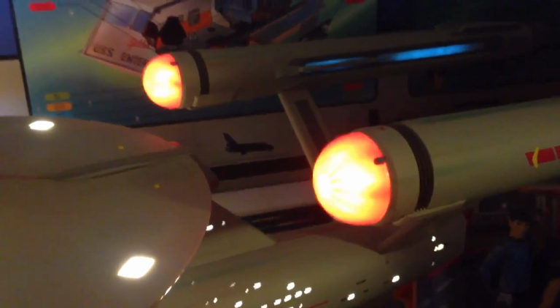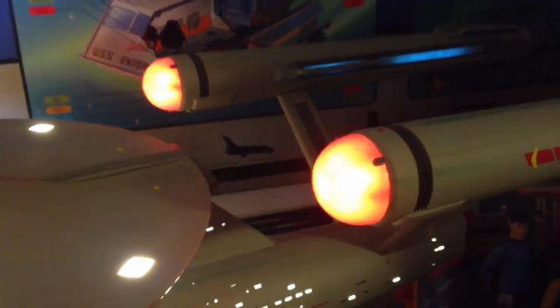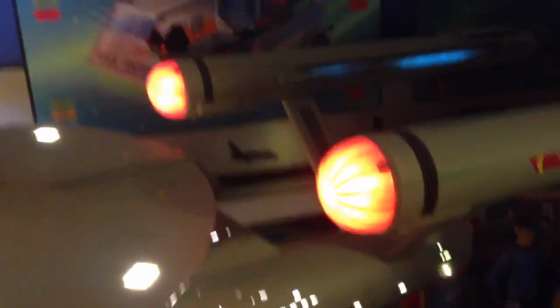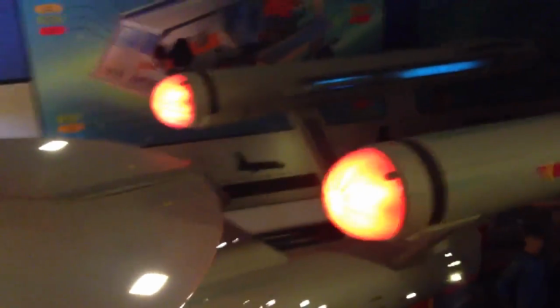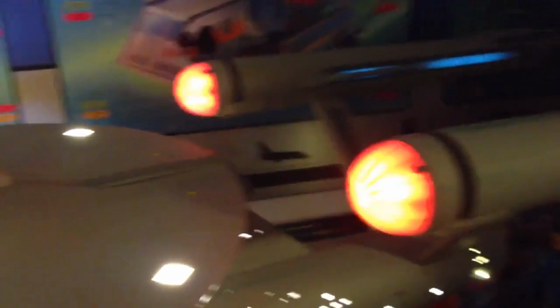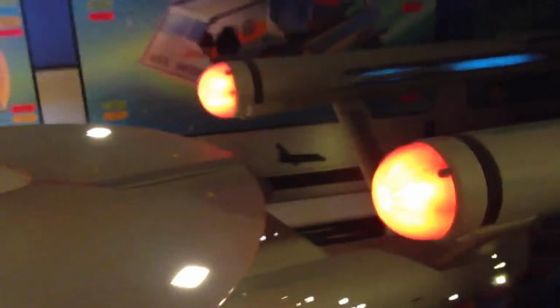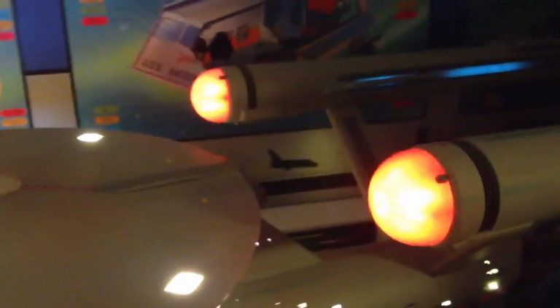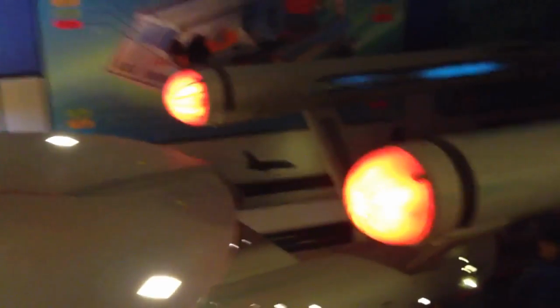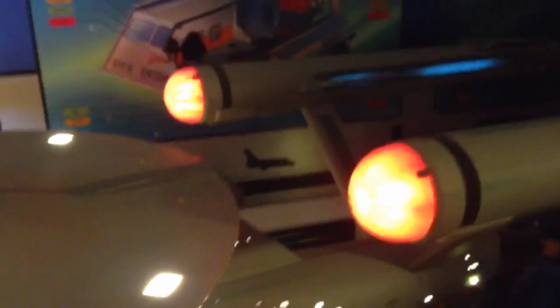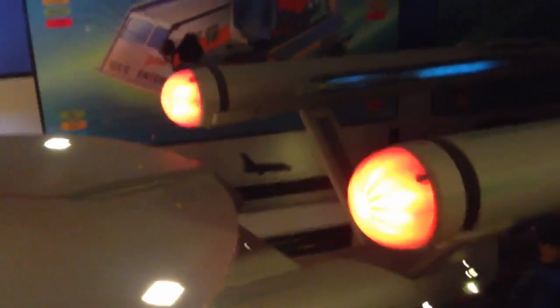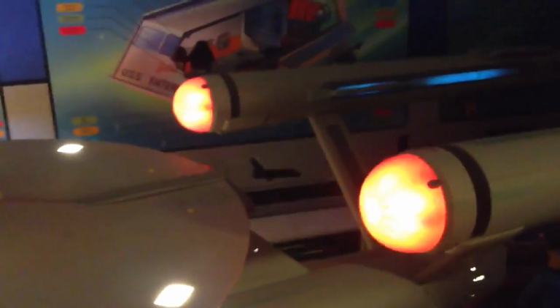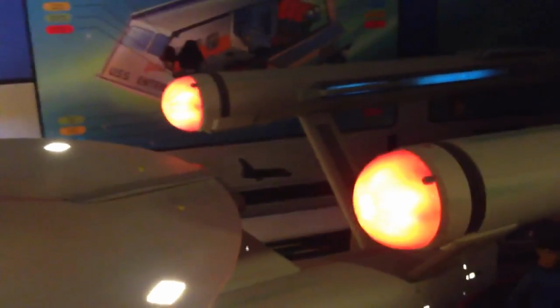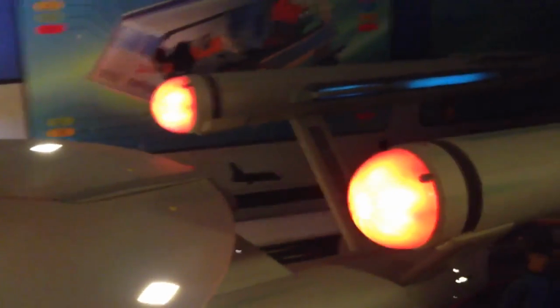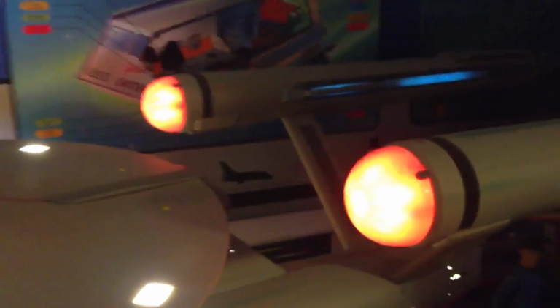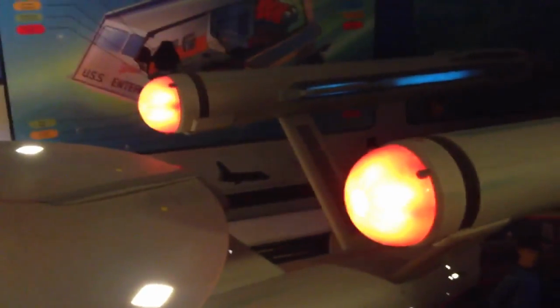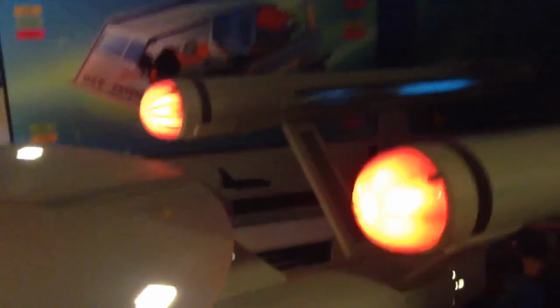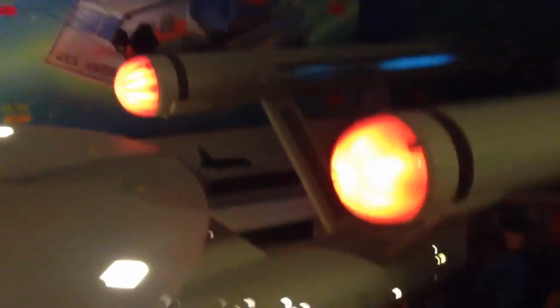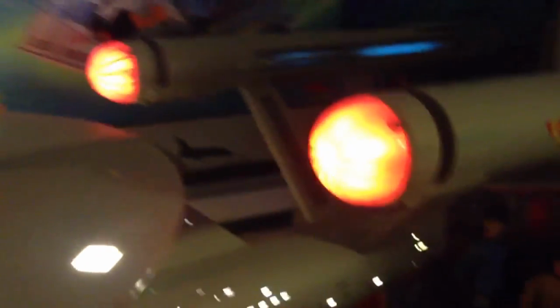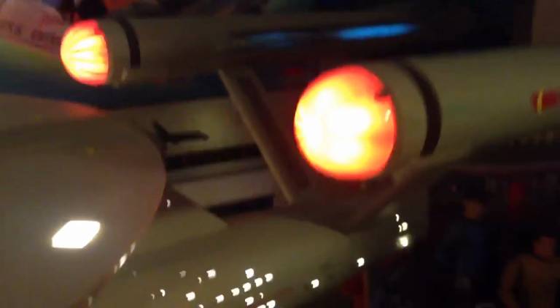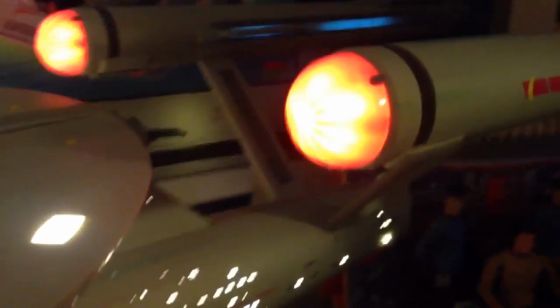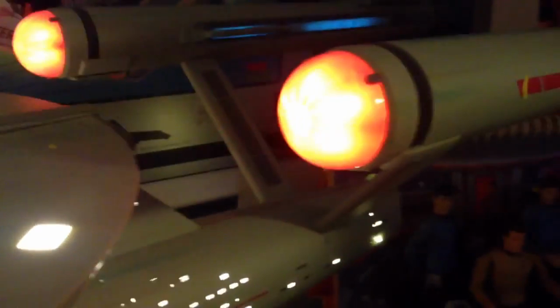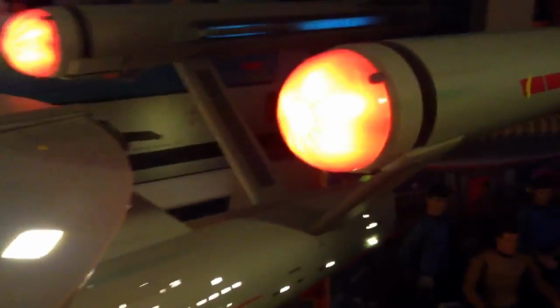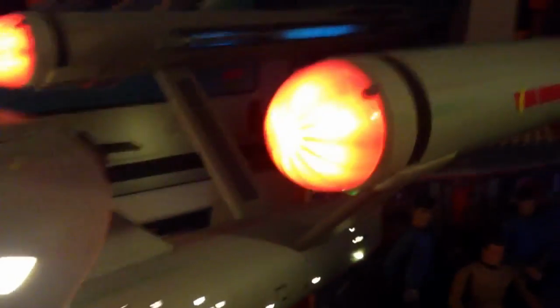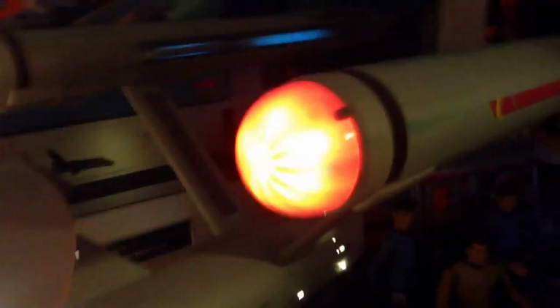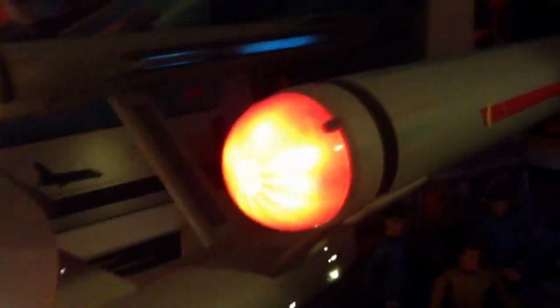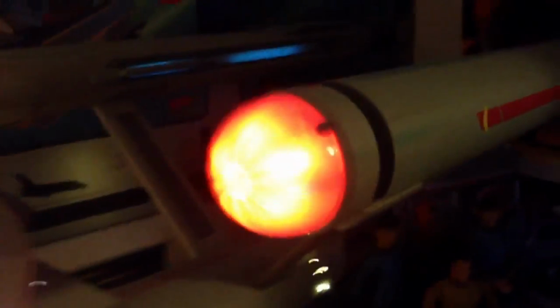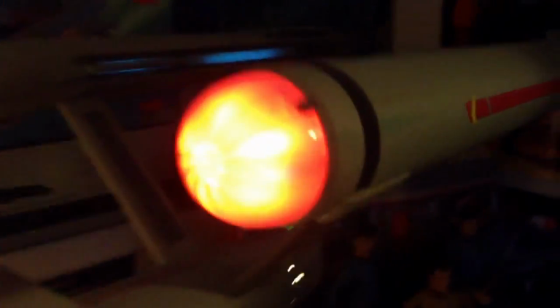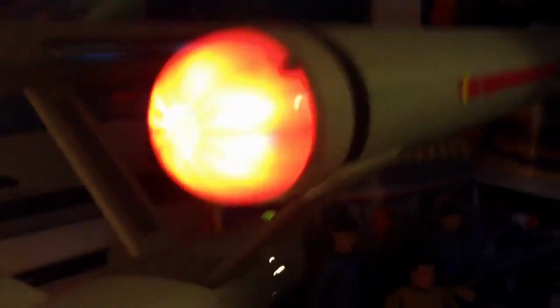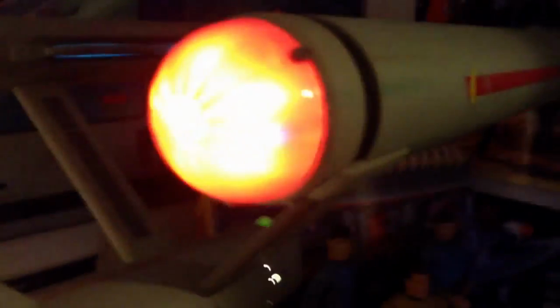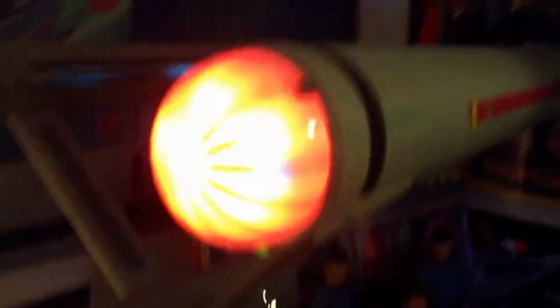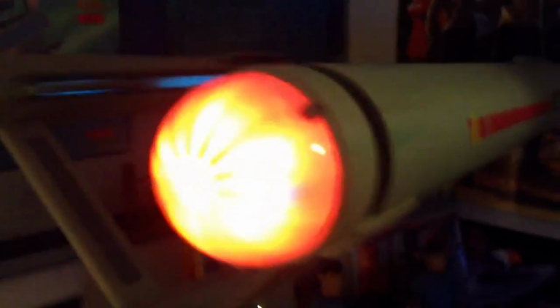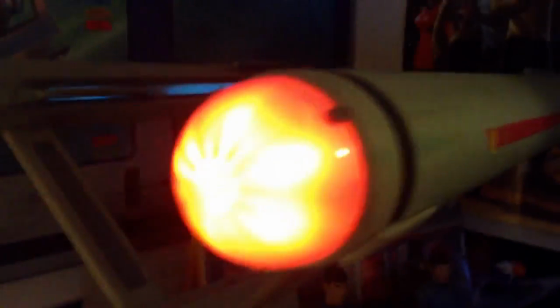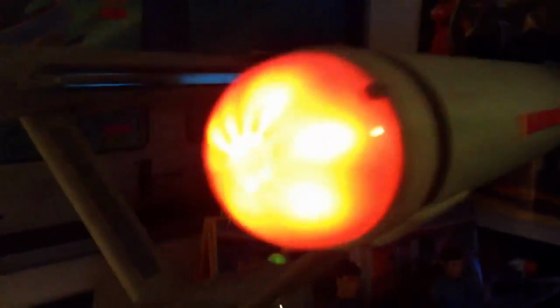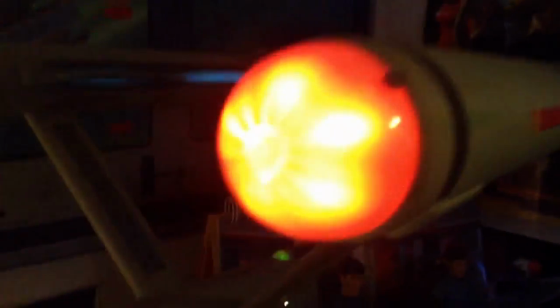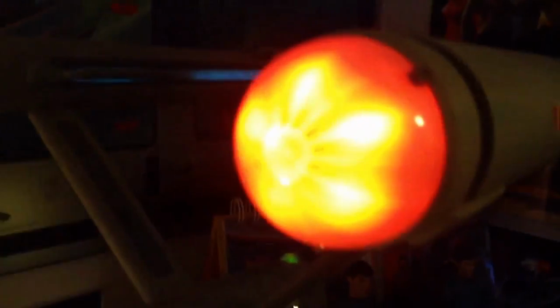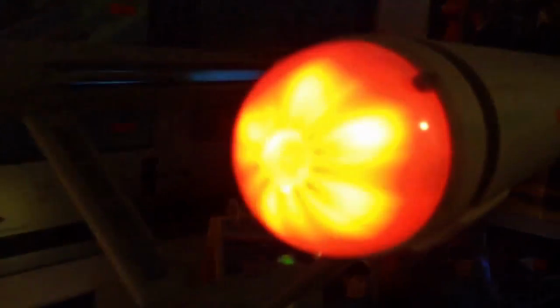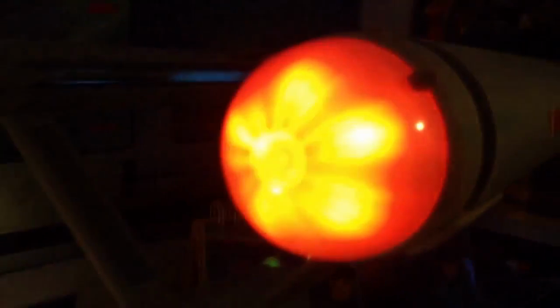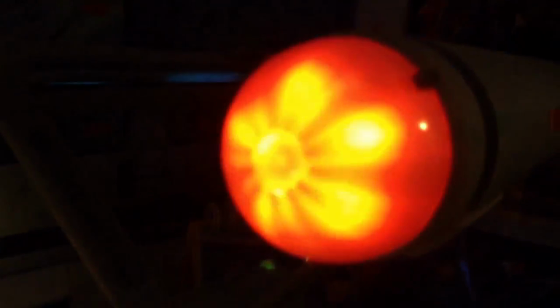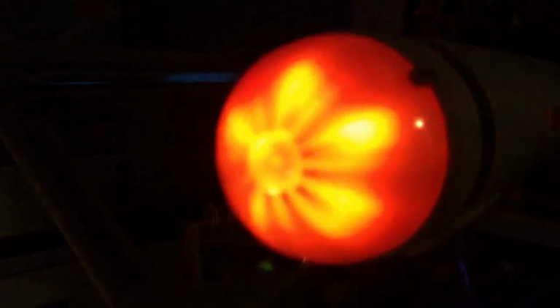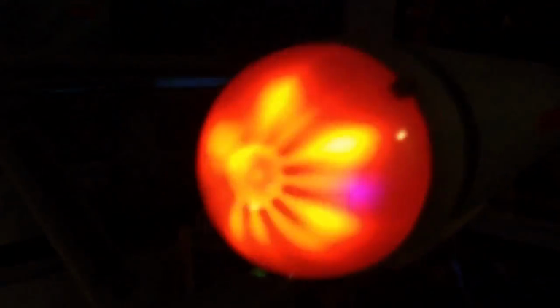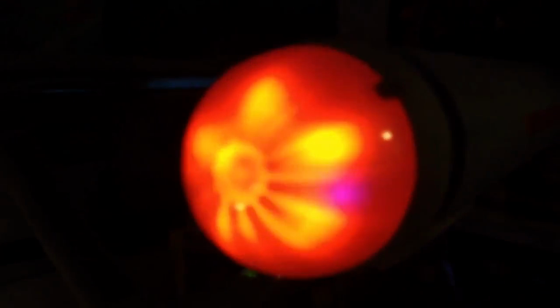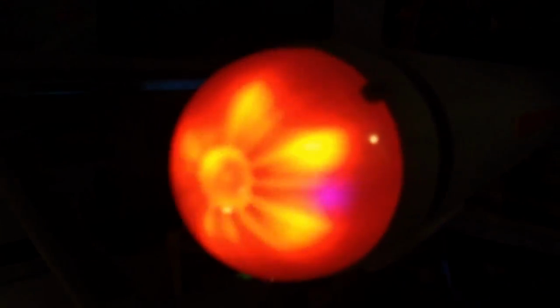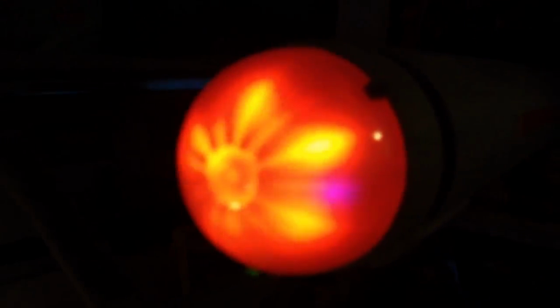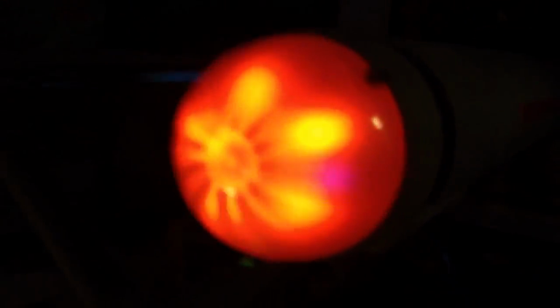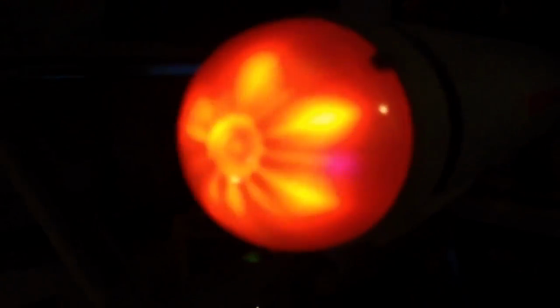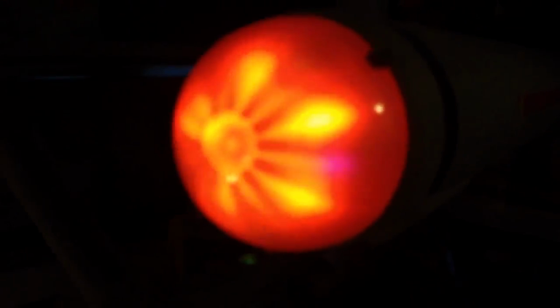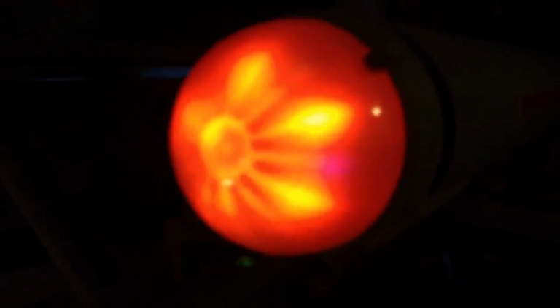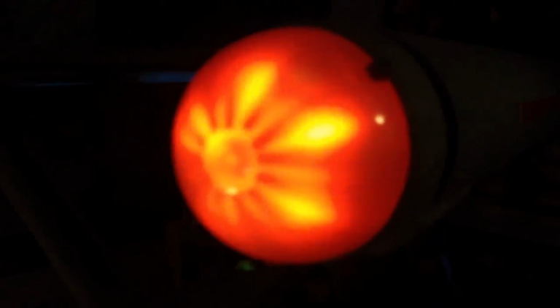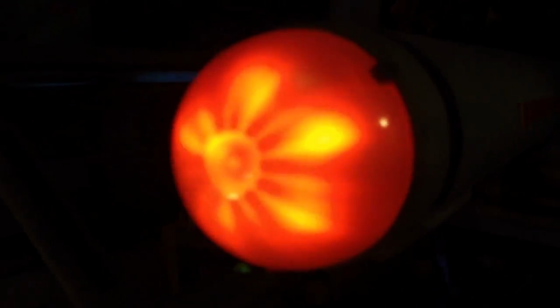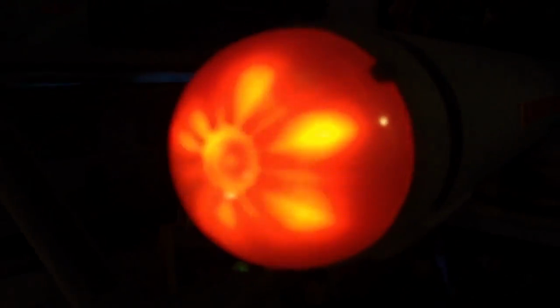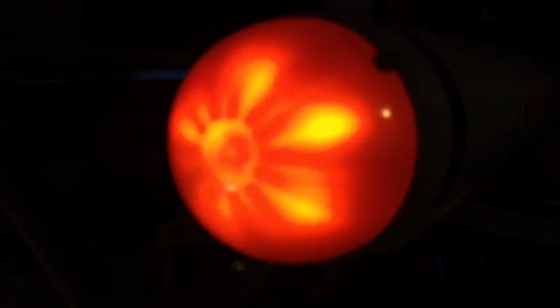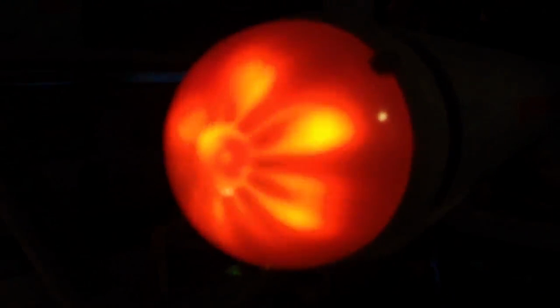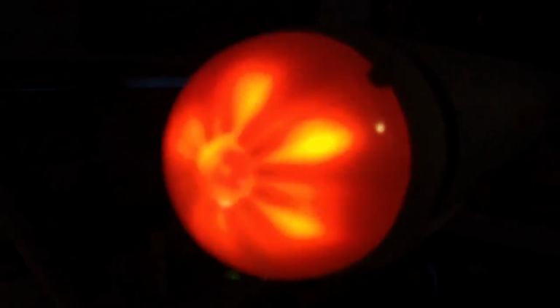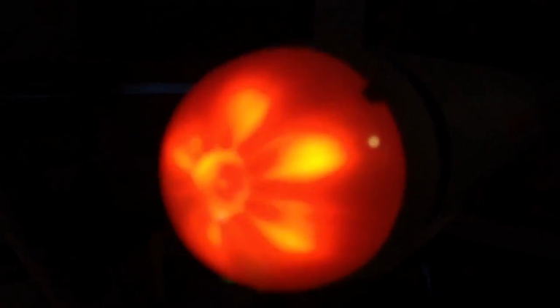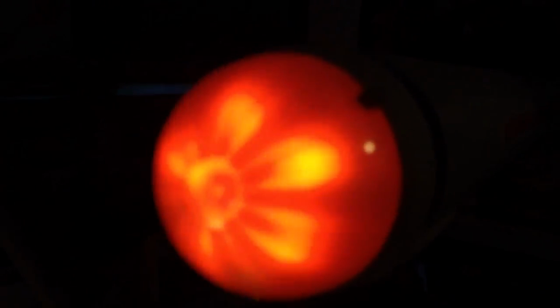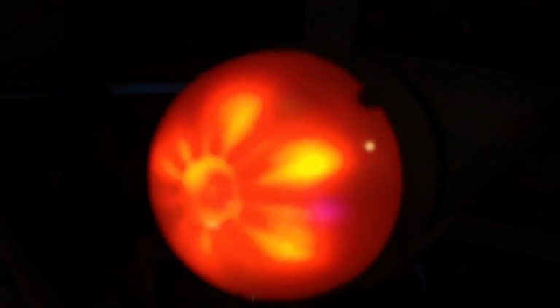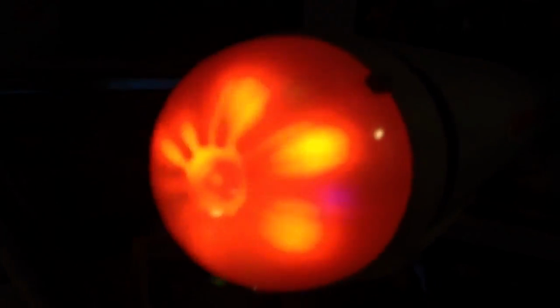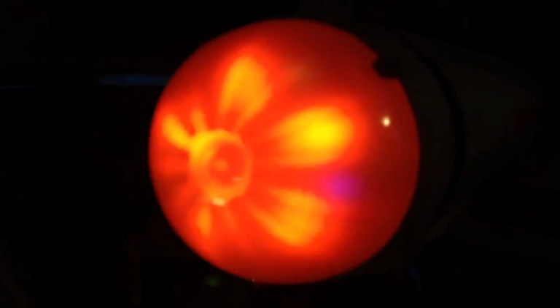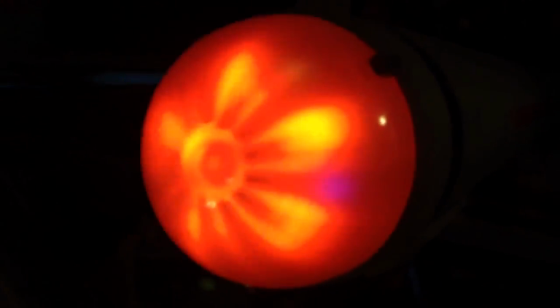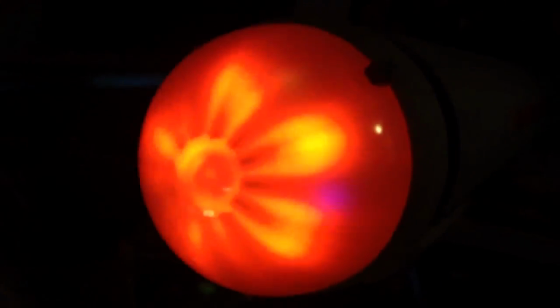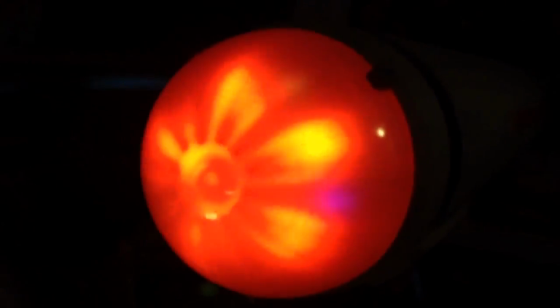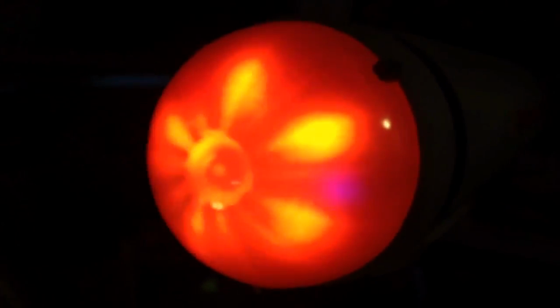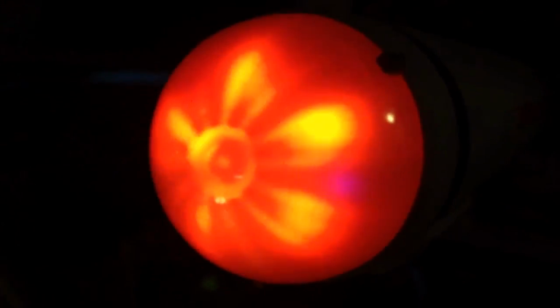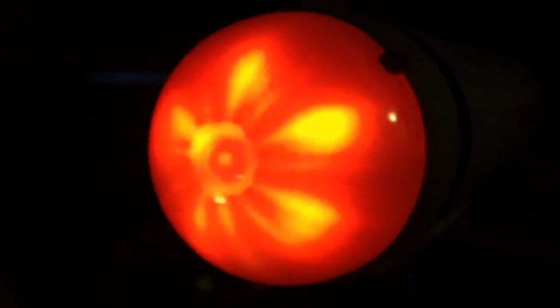Hey guys, Stuart again. I forgot to mention in my last video, my walk around of this ship, about the nacelles.